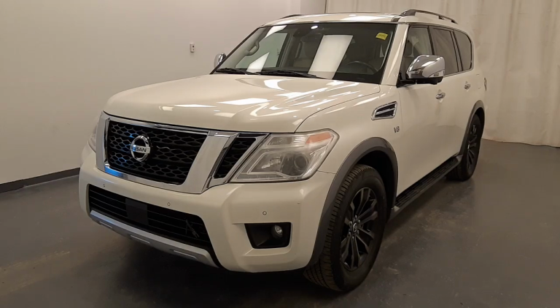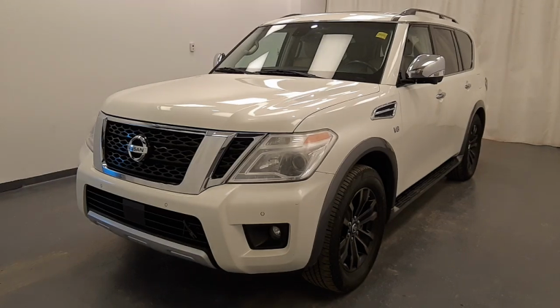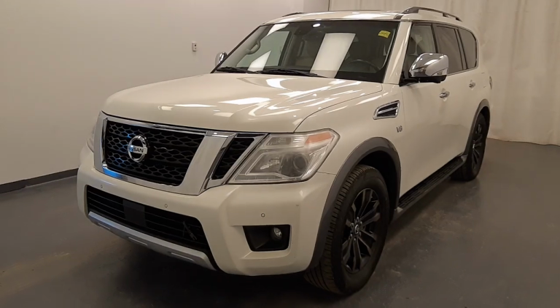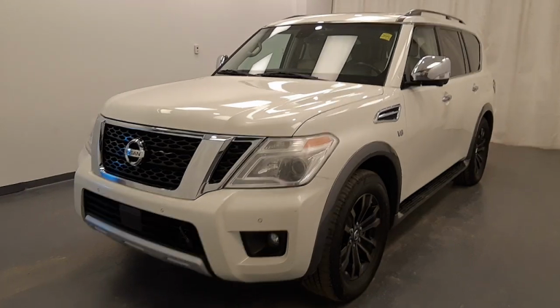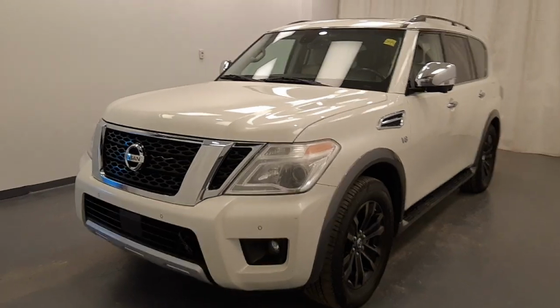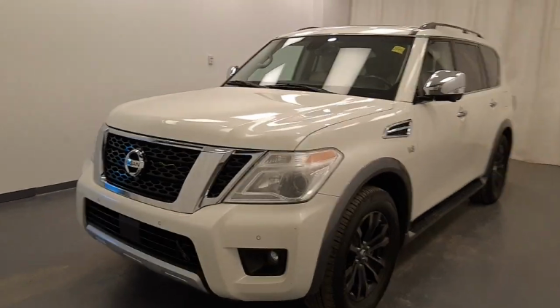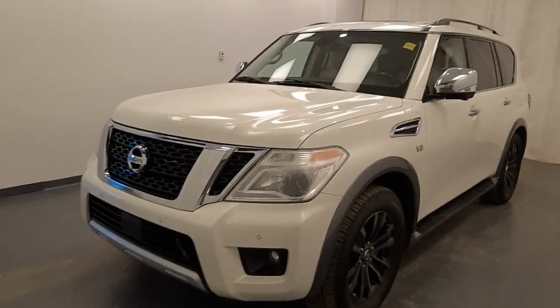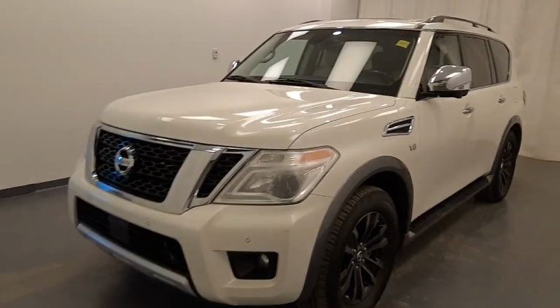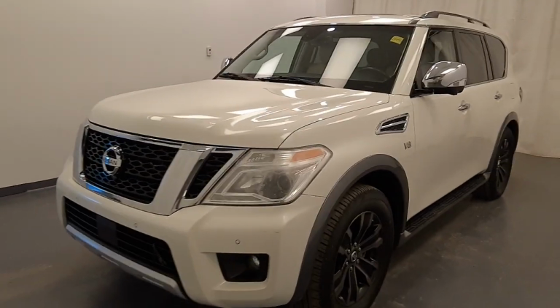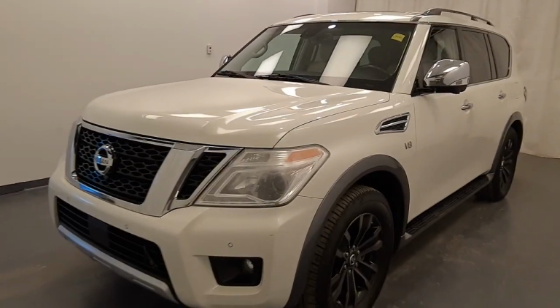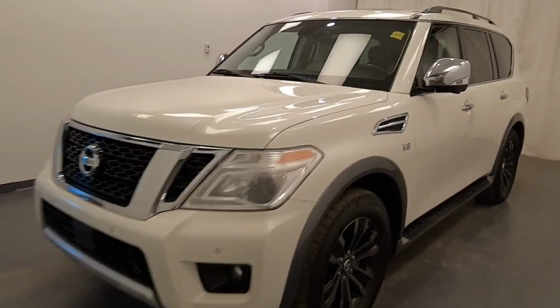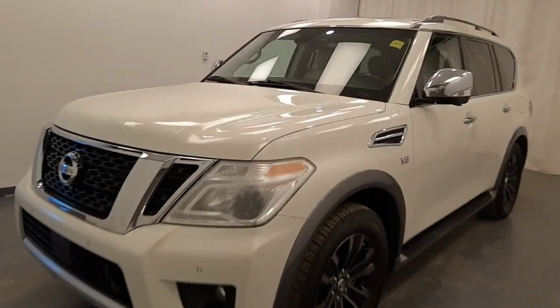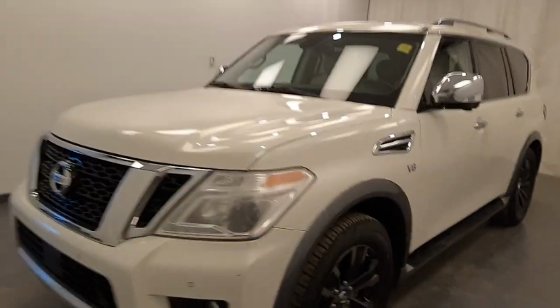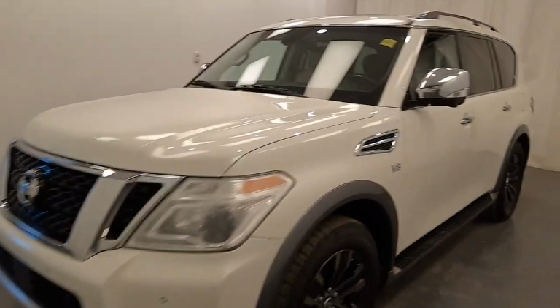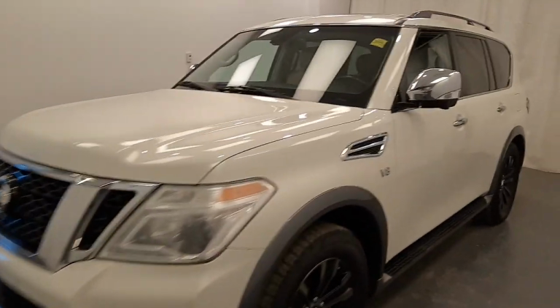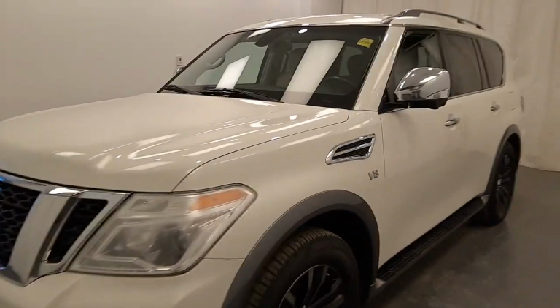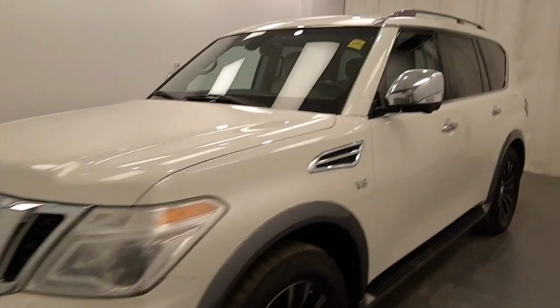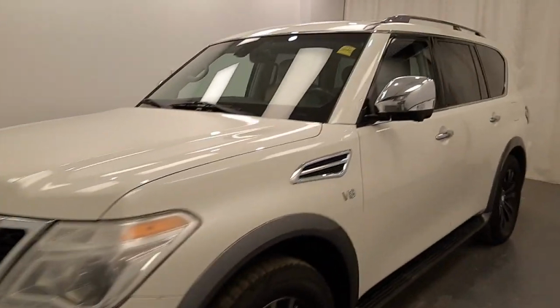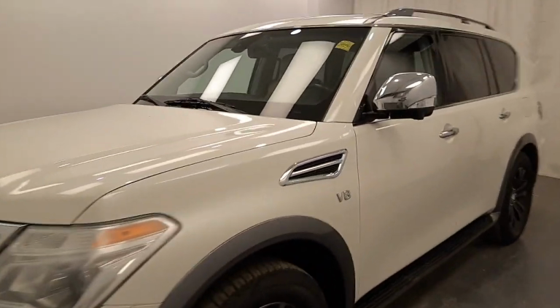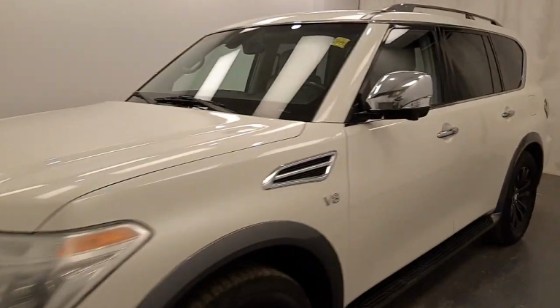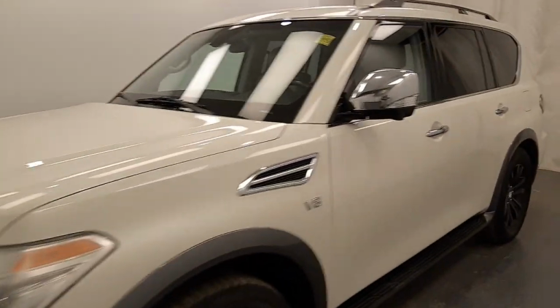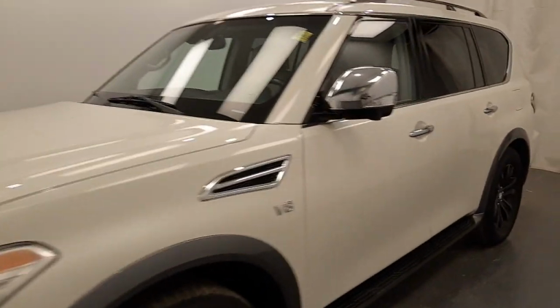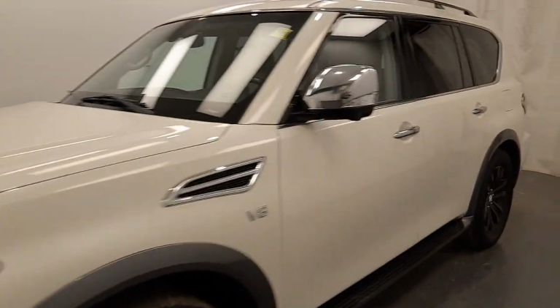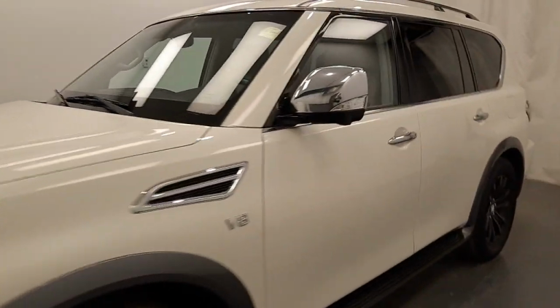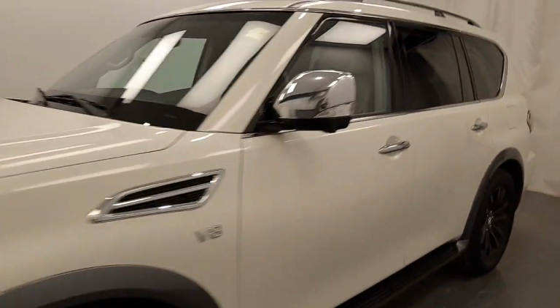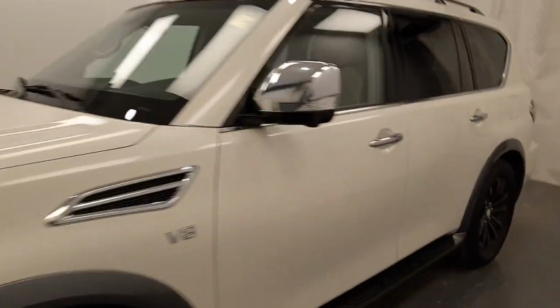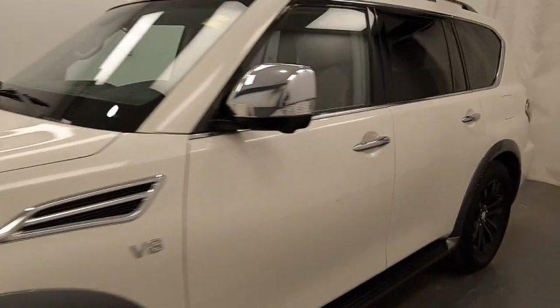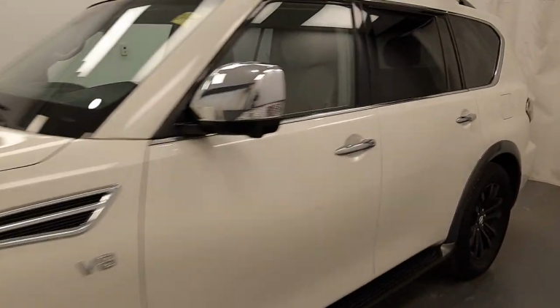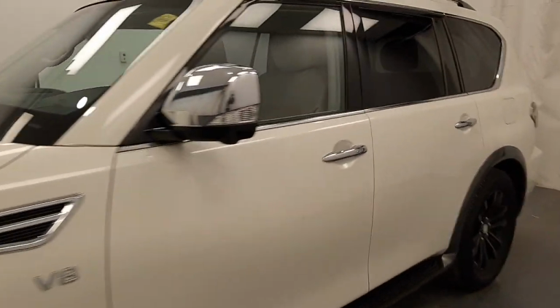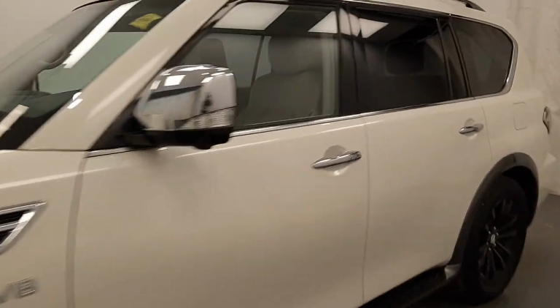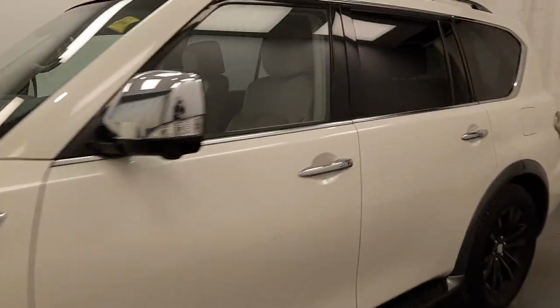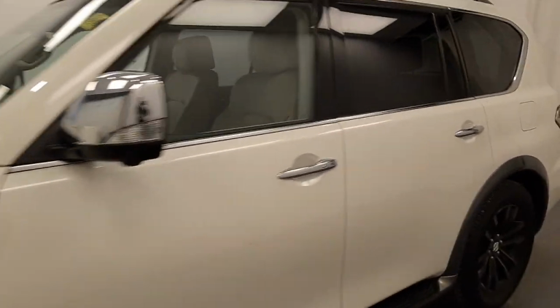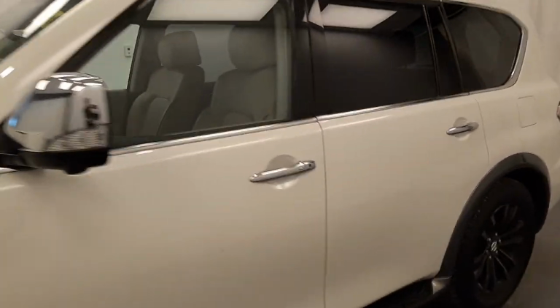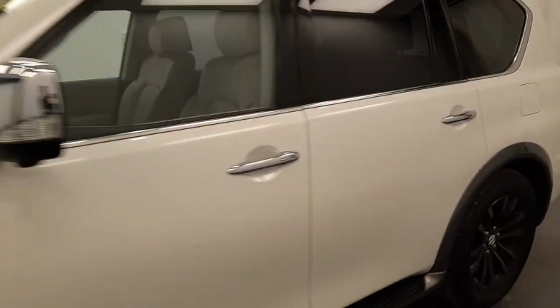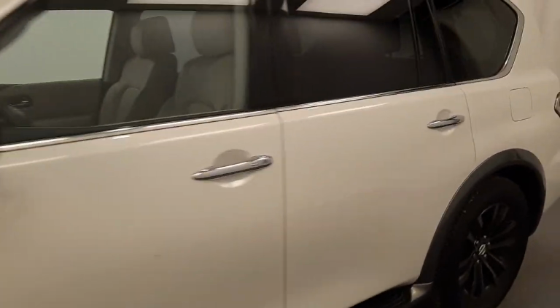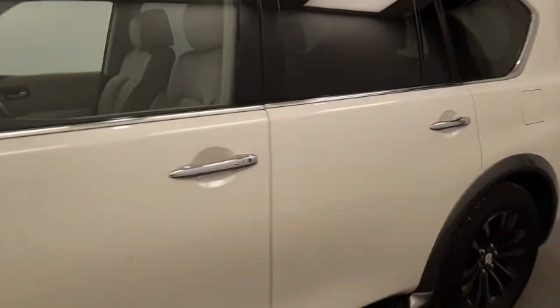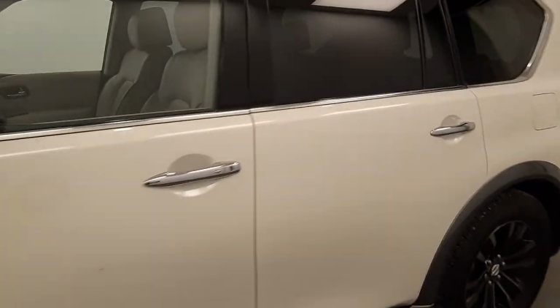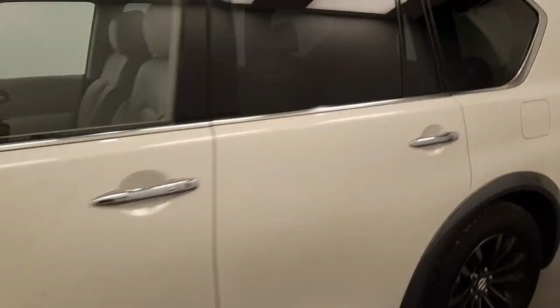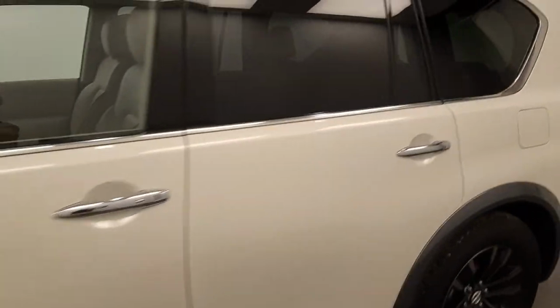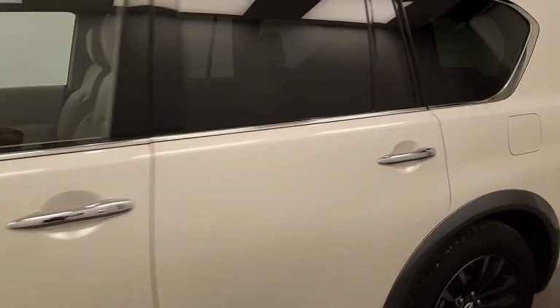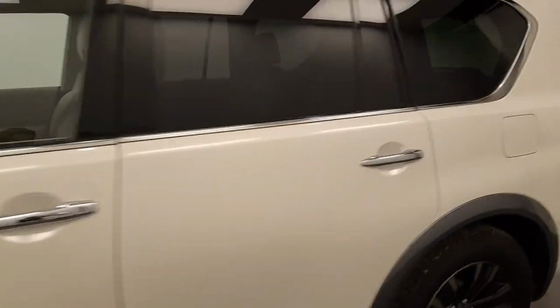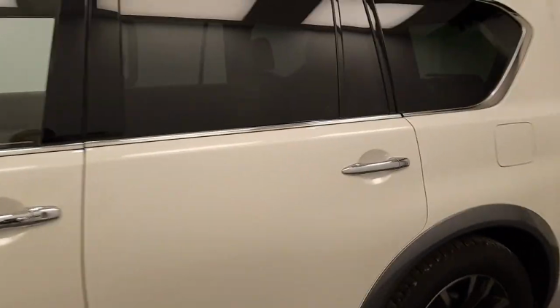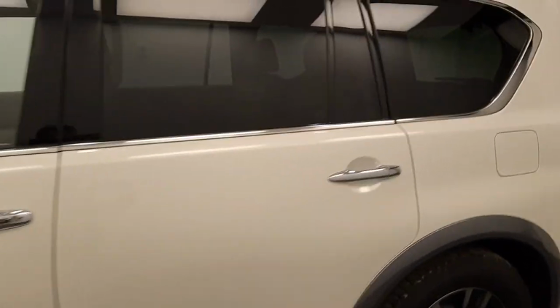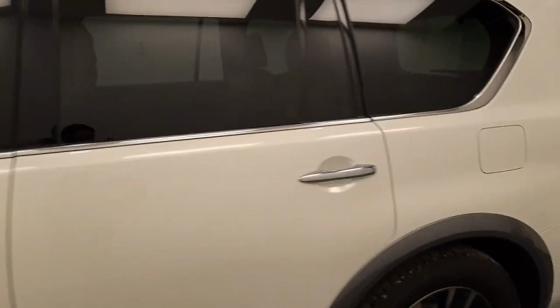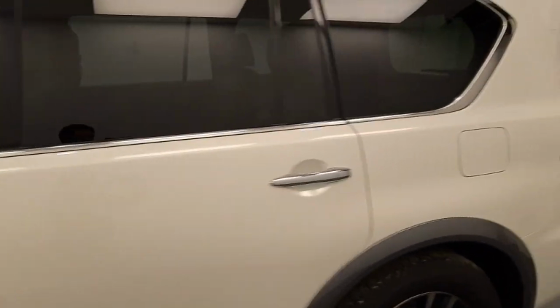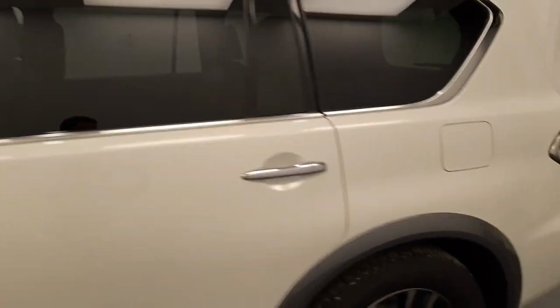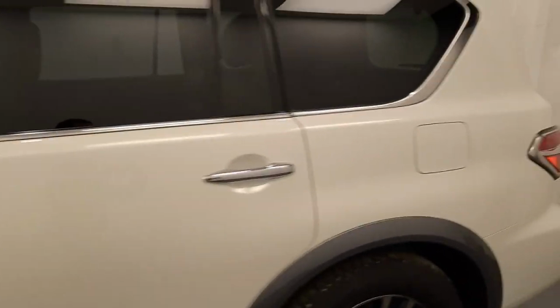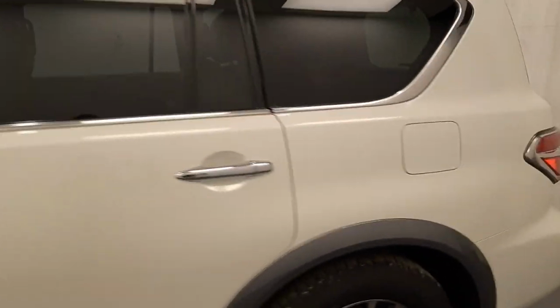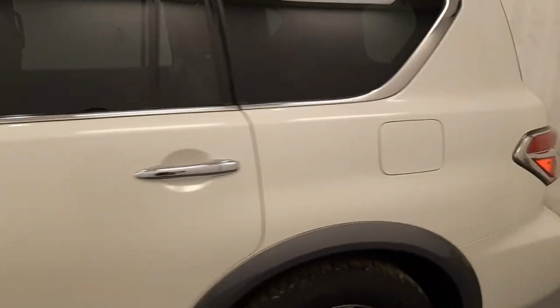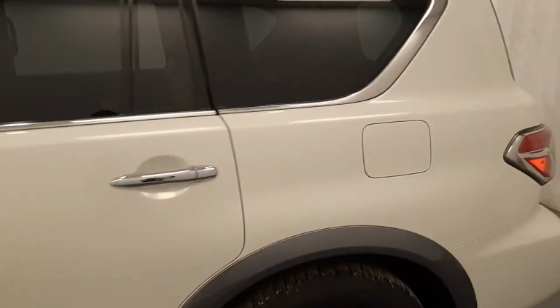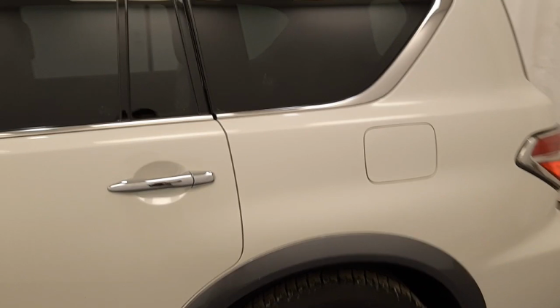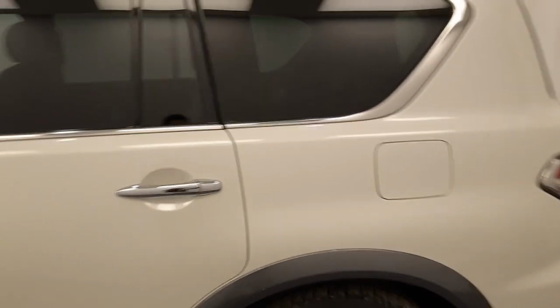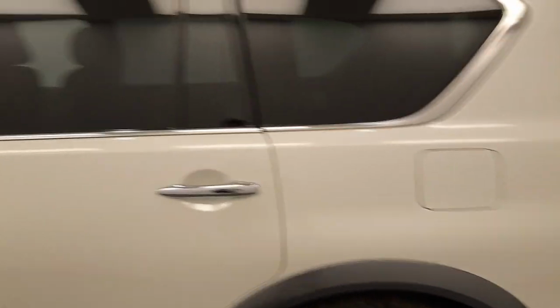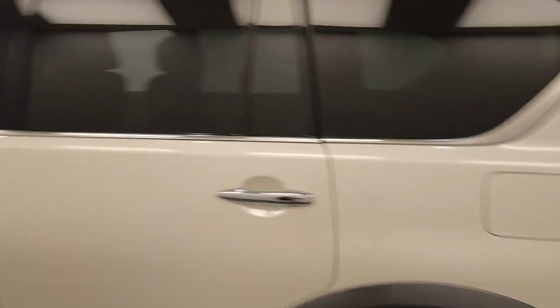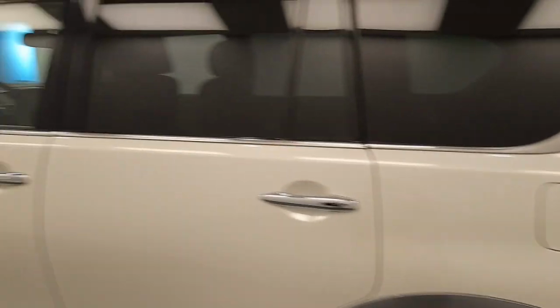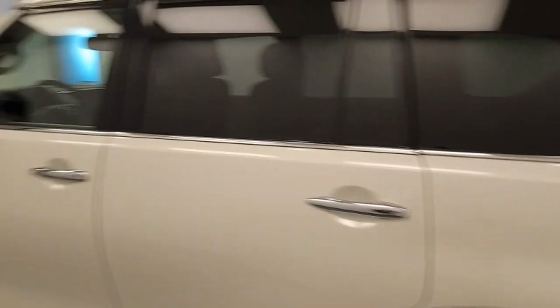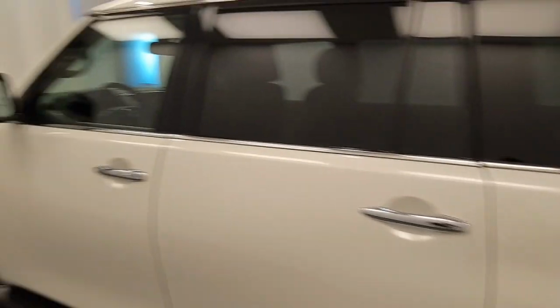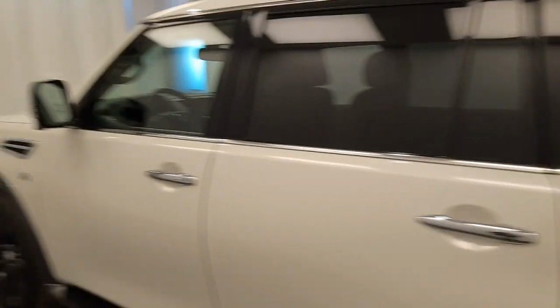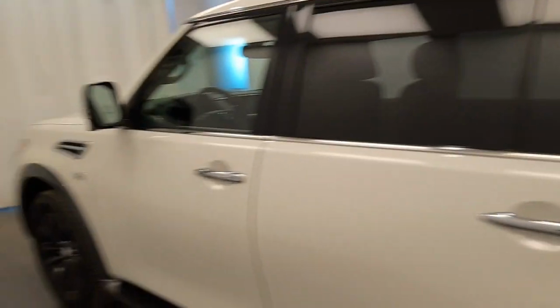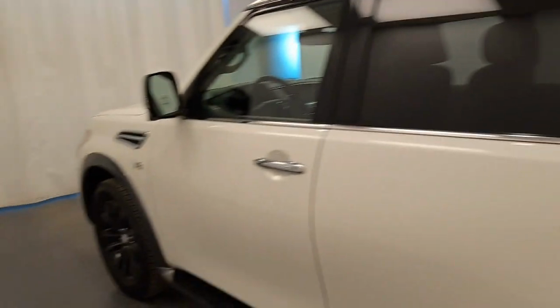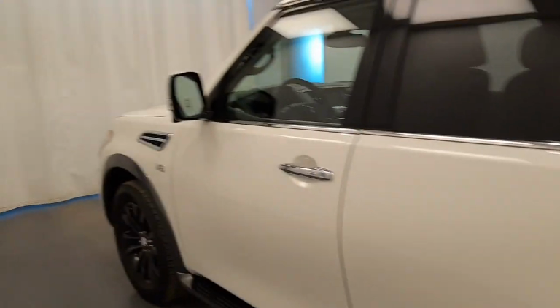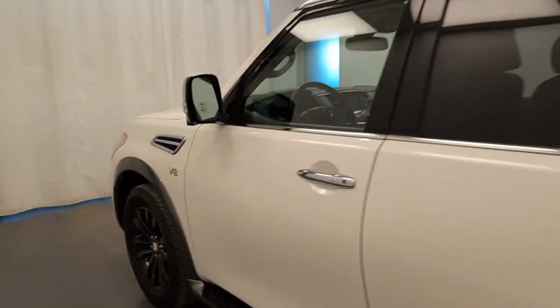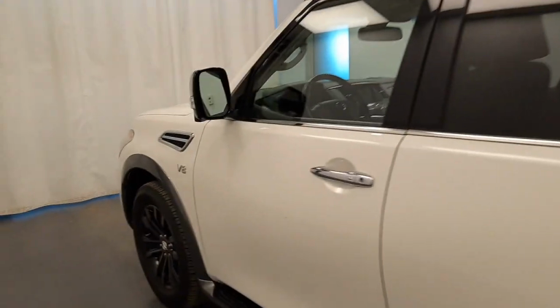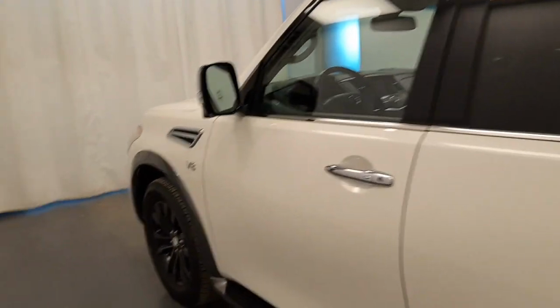We're viewing stock number 200588 on a 2017 Nissan Armada. Our exterior color is white.